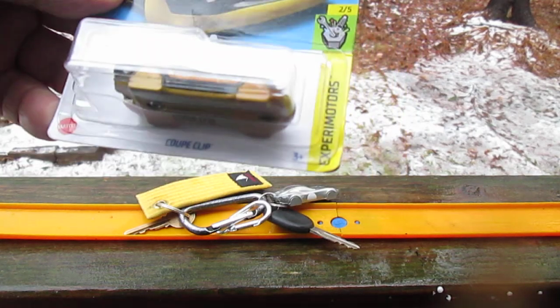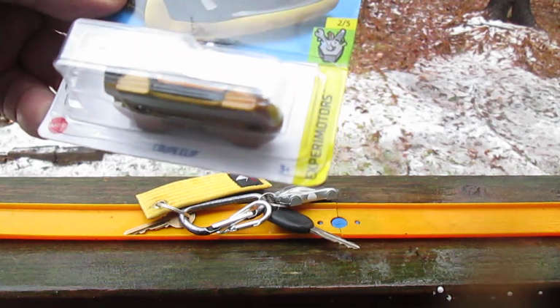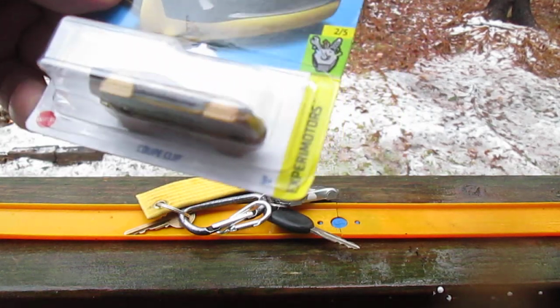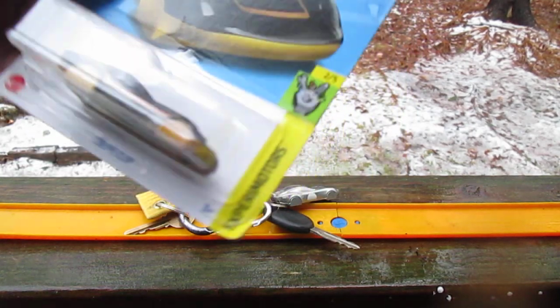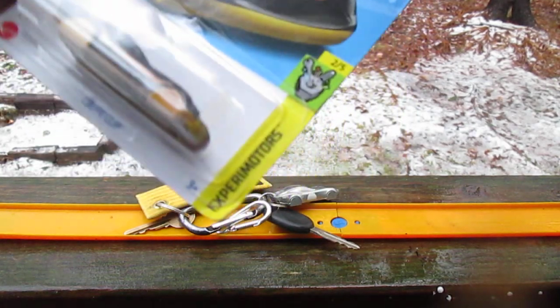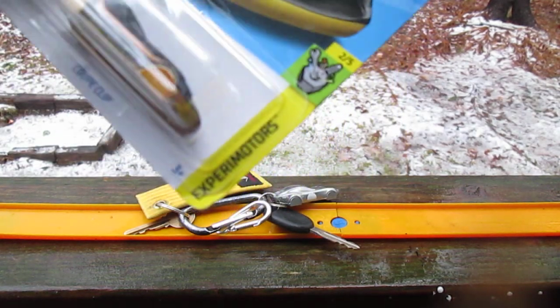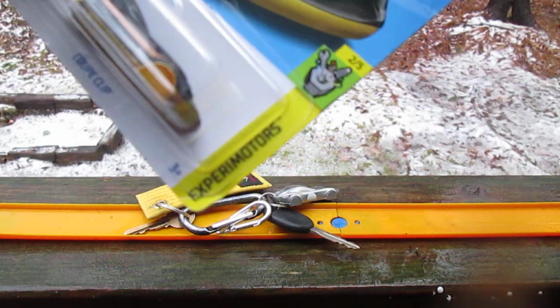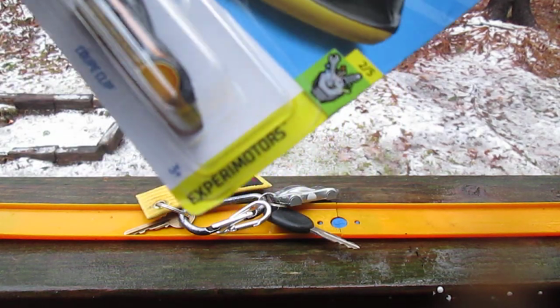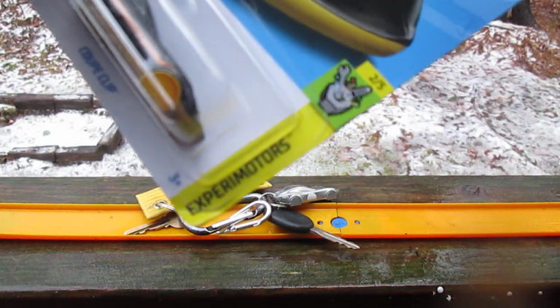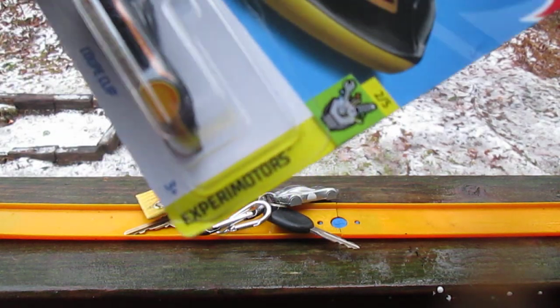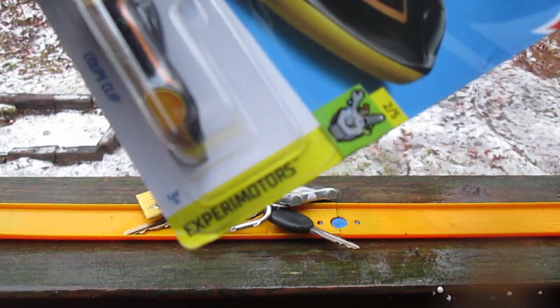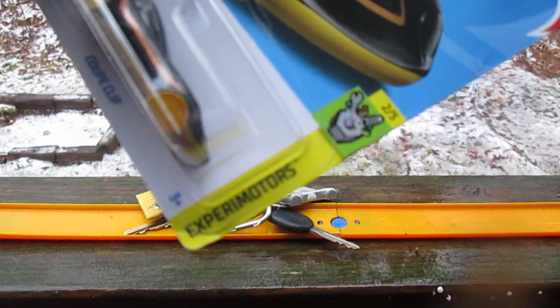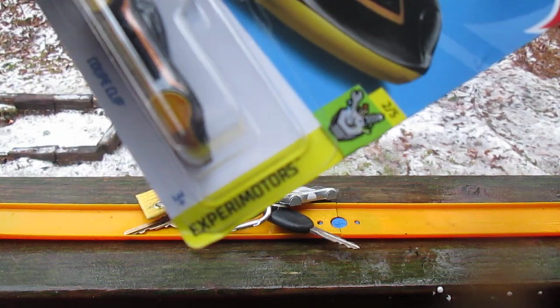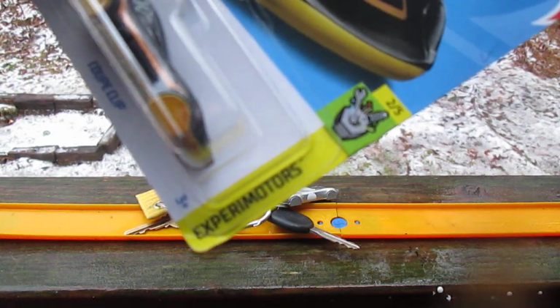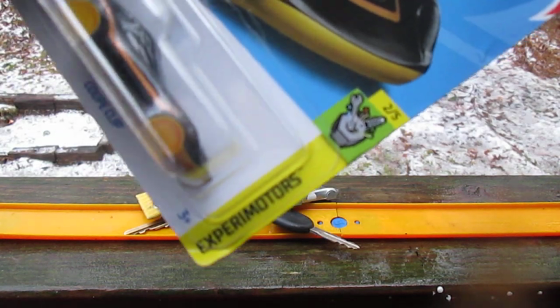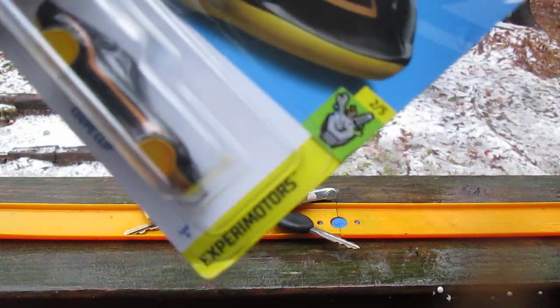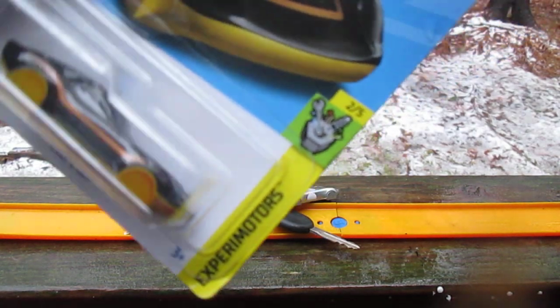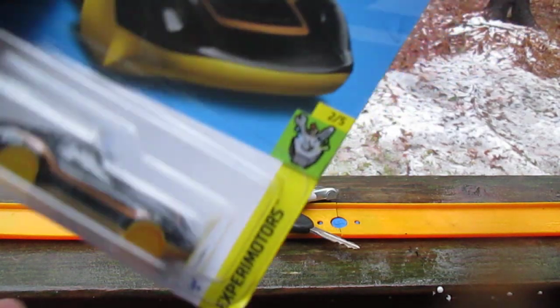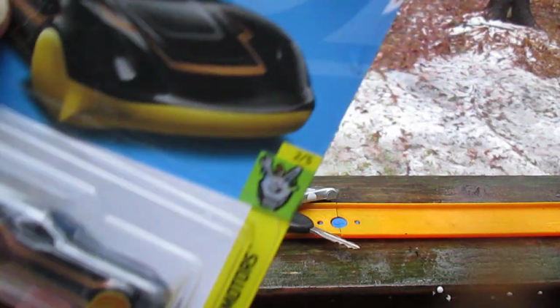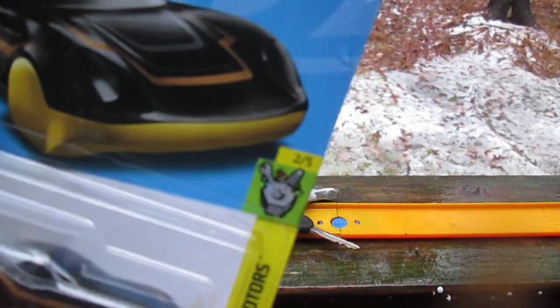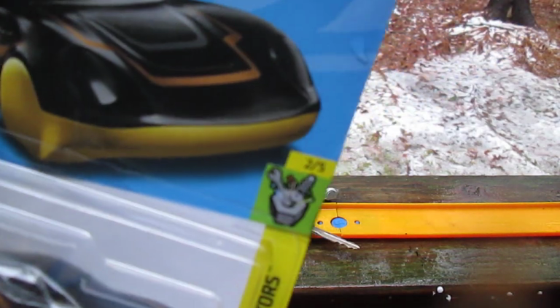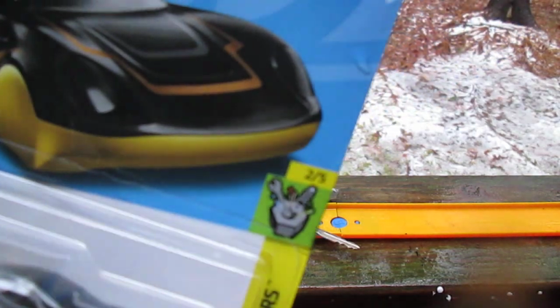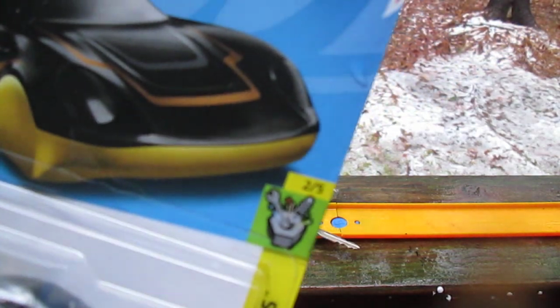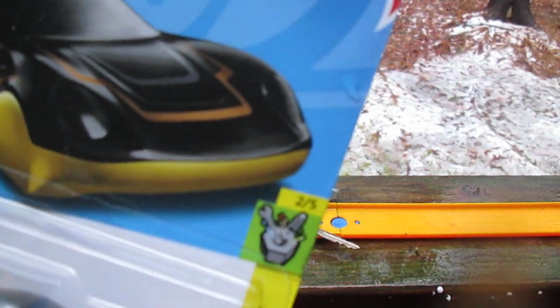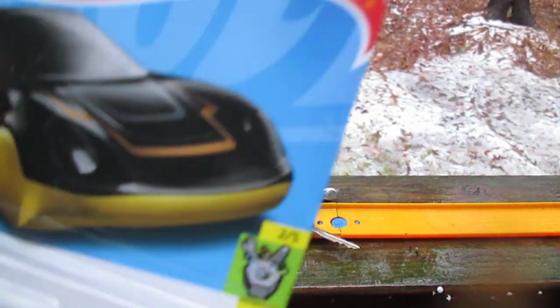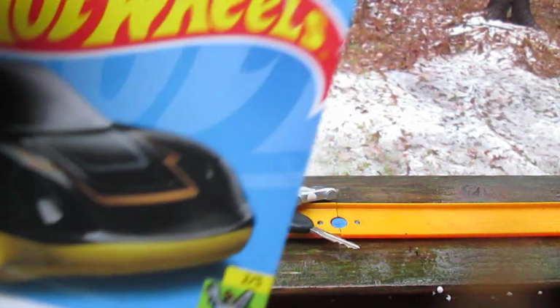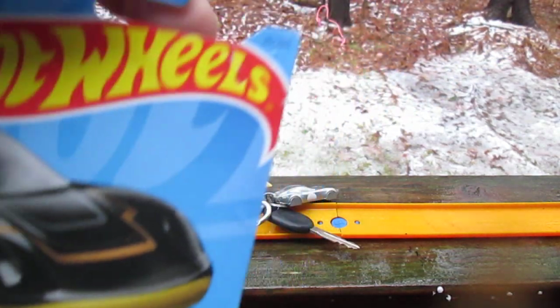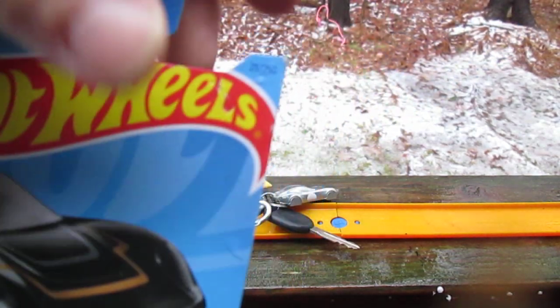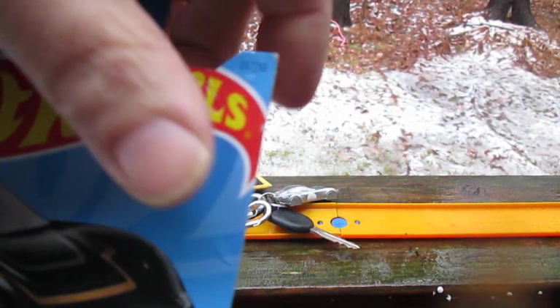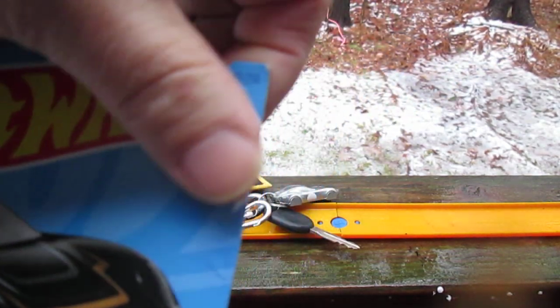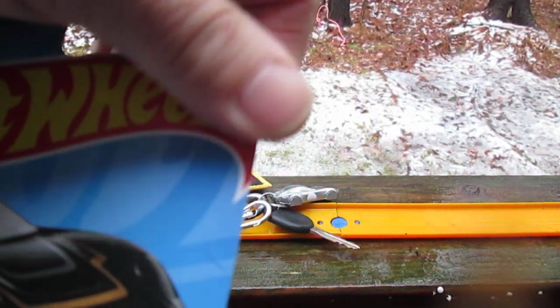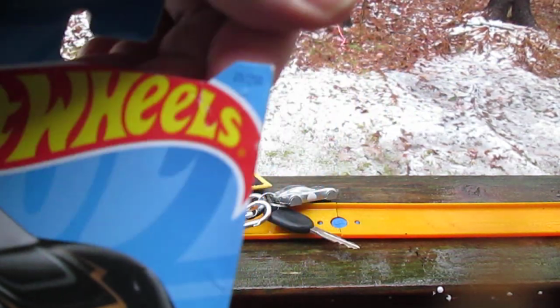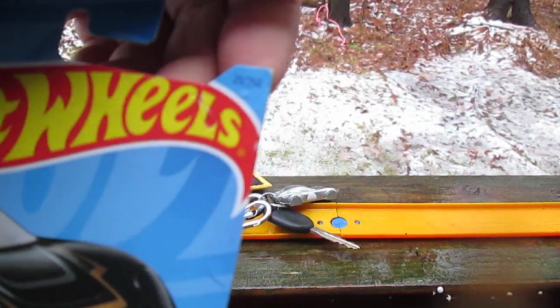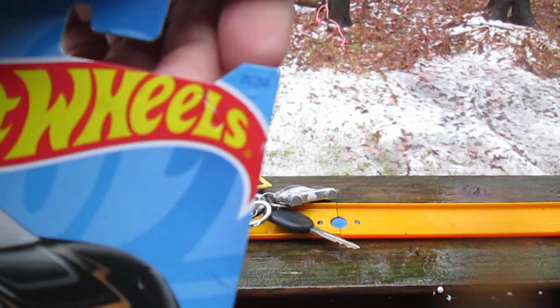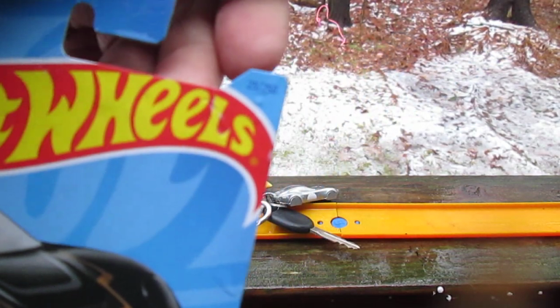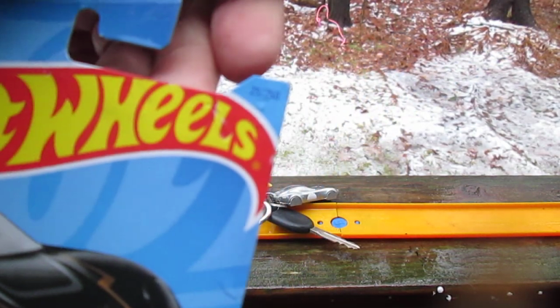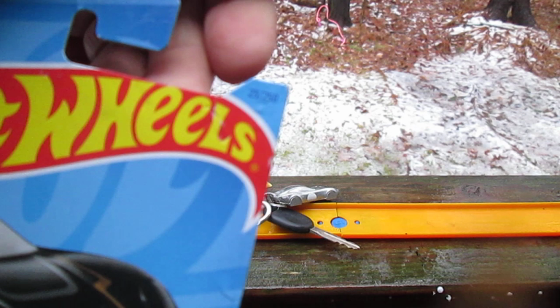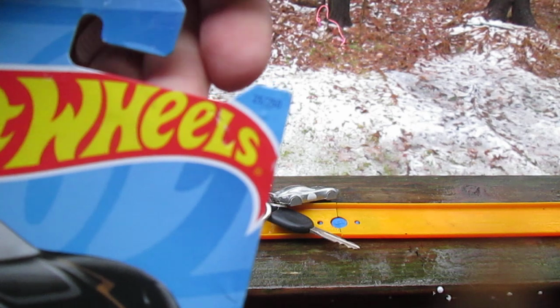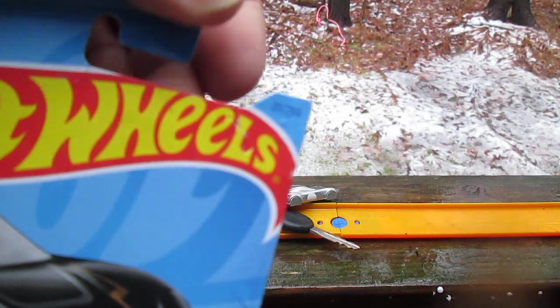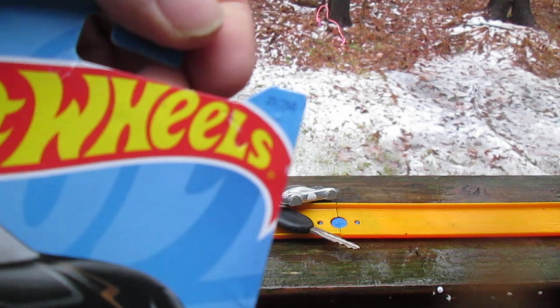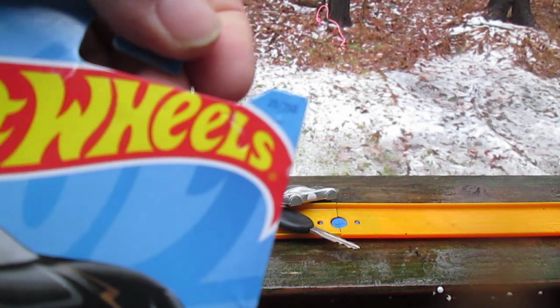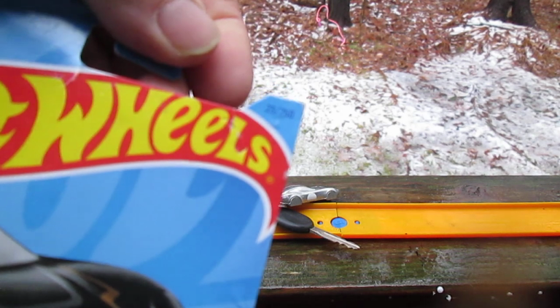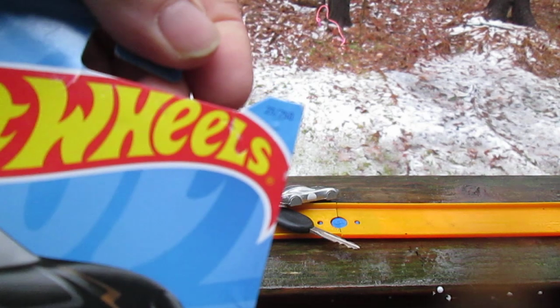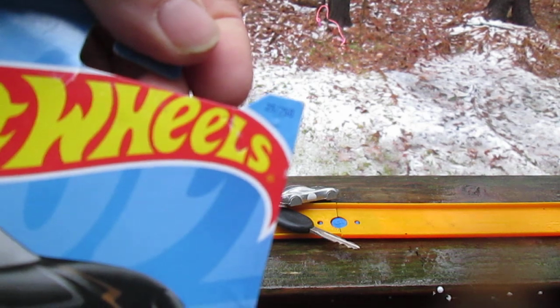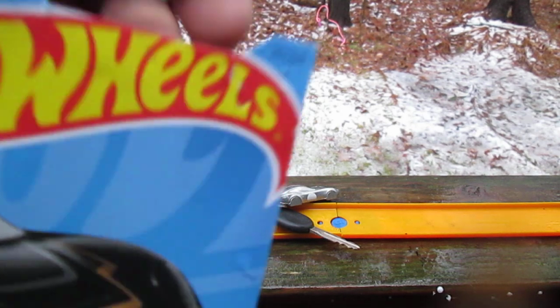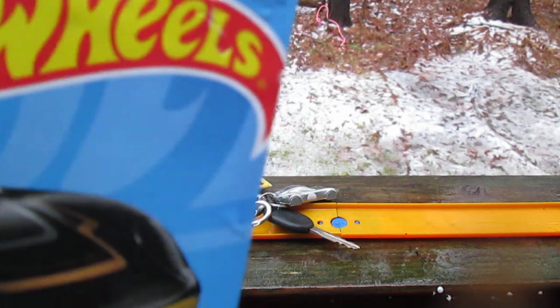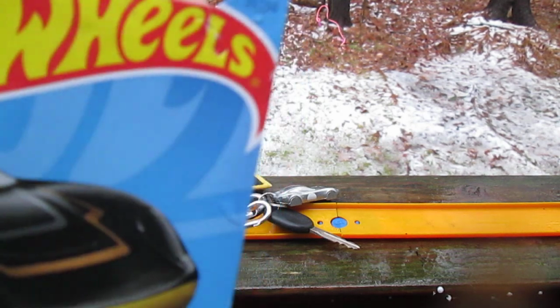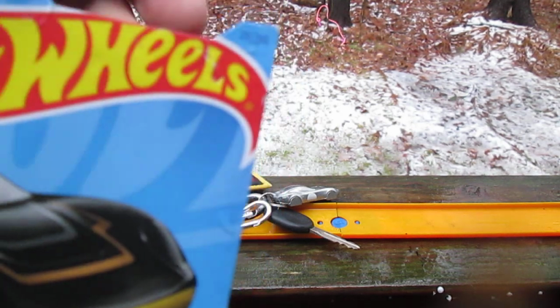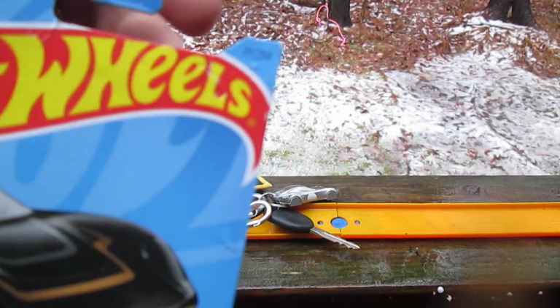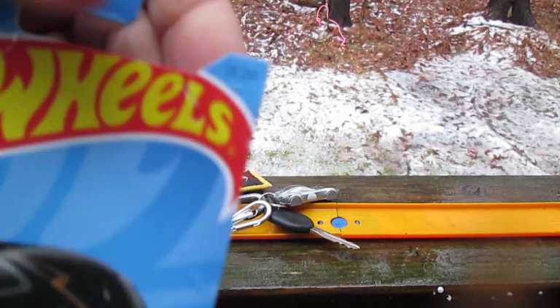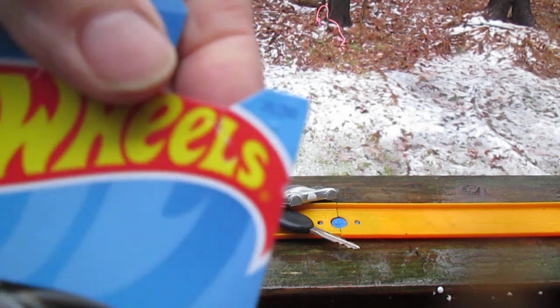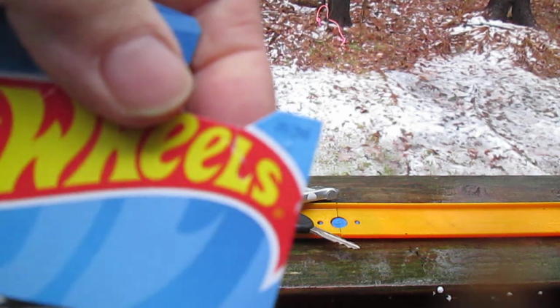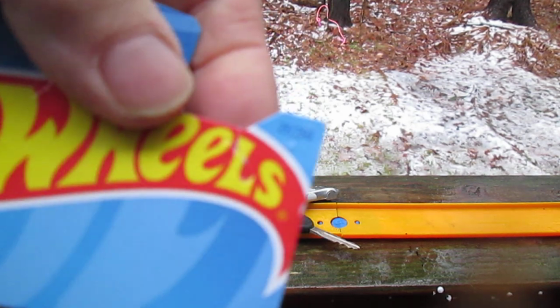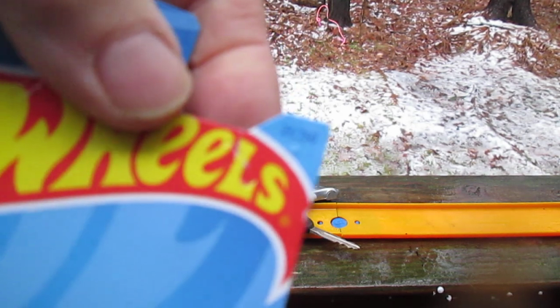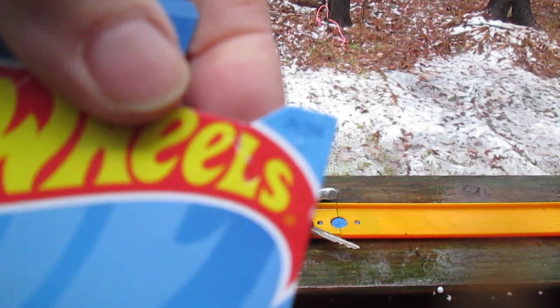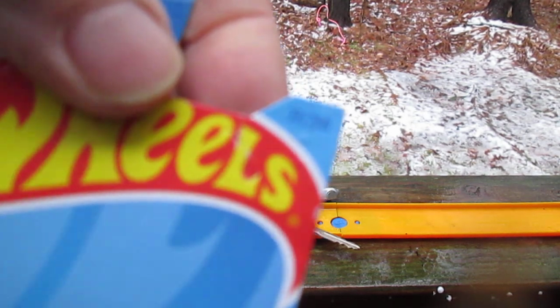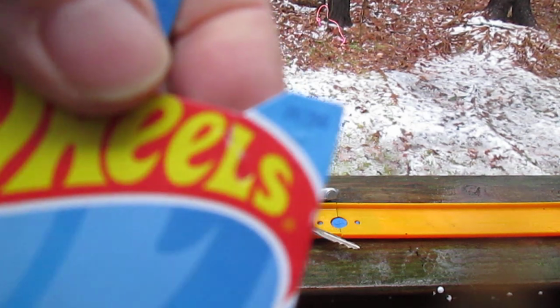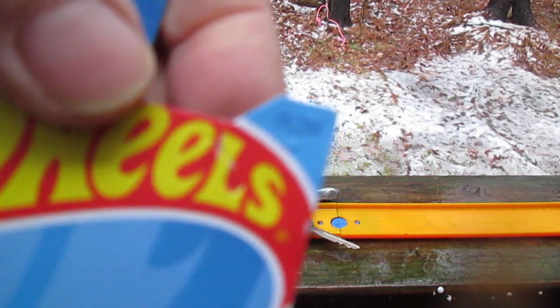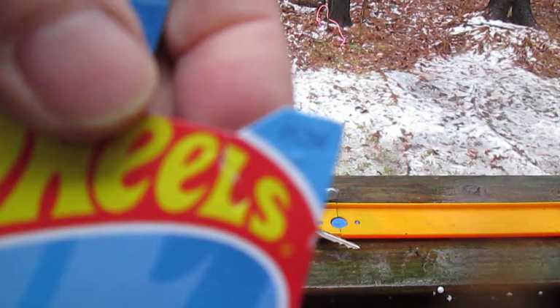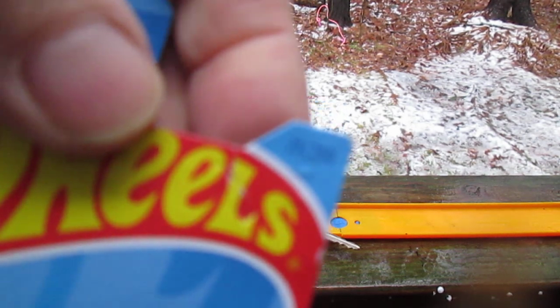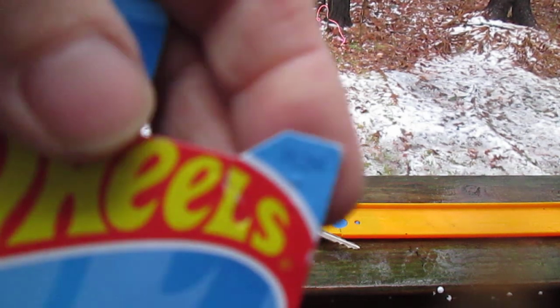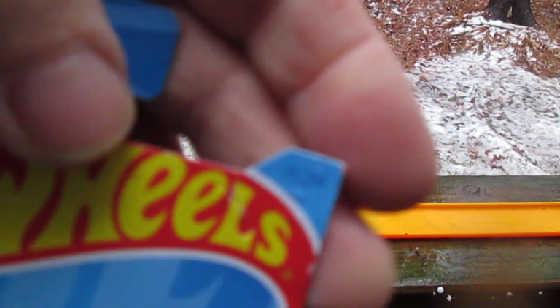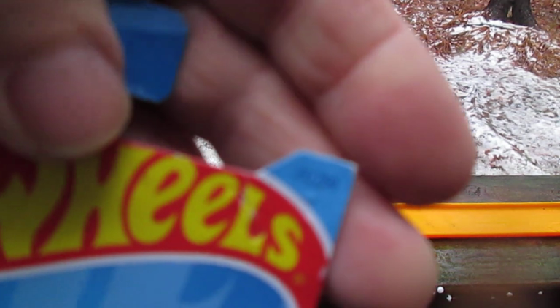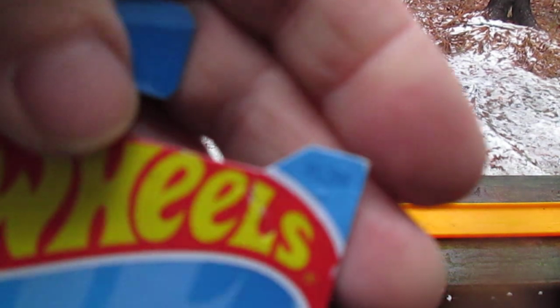This is from the Xperia Motors series, number 2 of 5 and number 23 of 250 on the year.